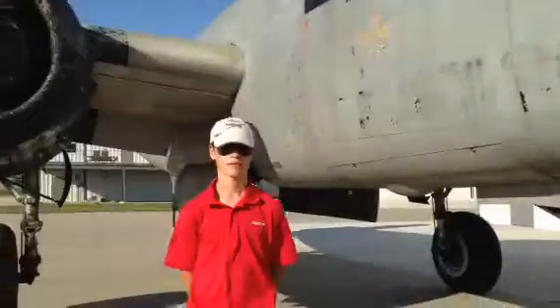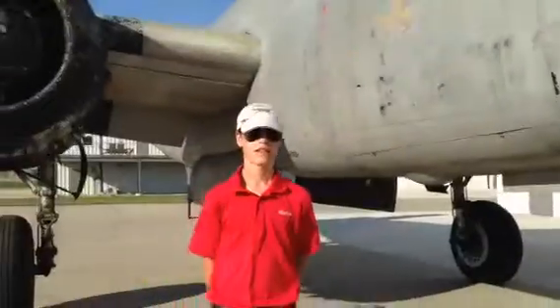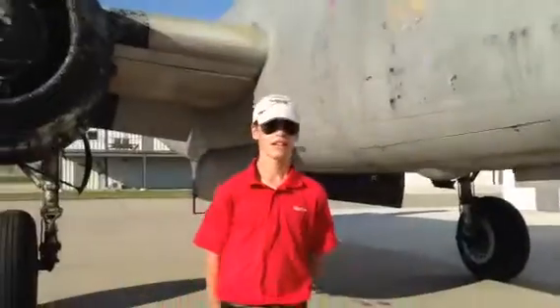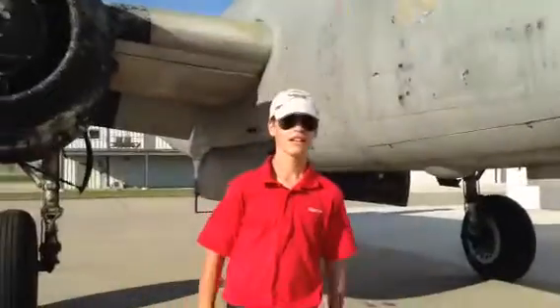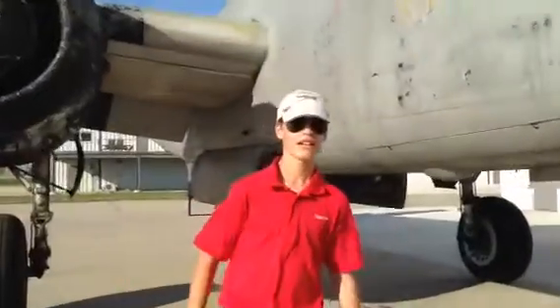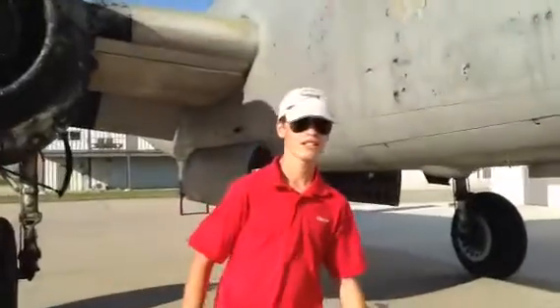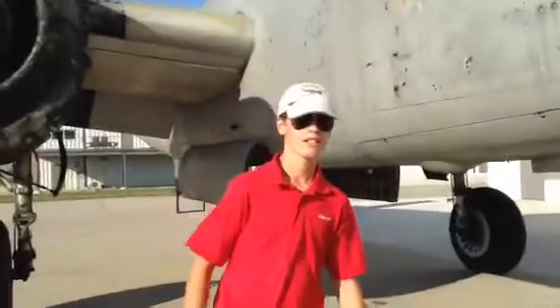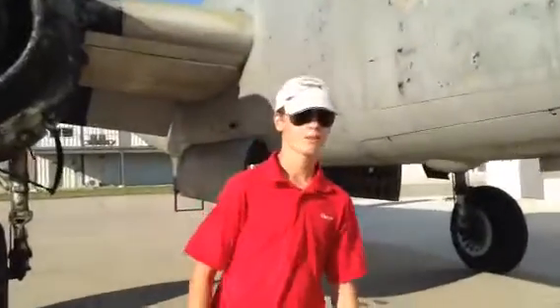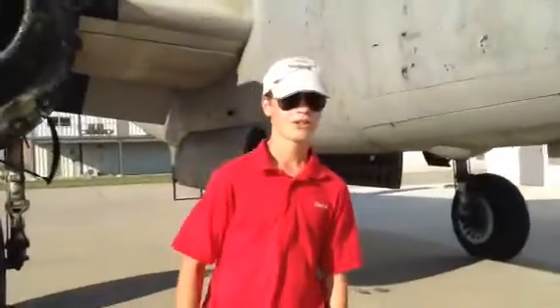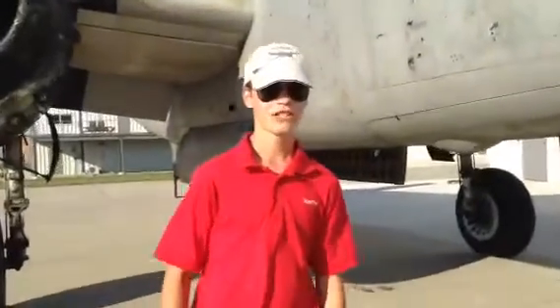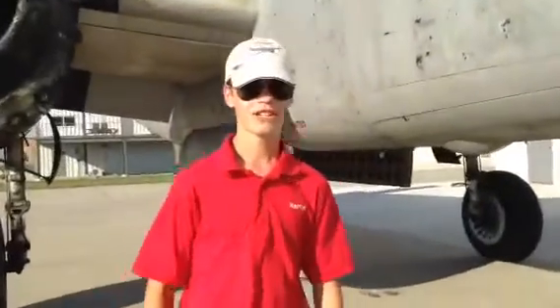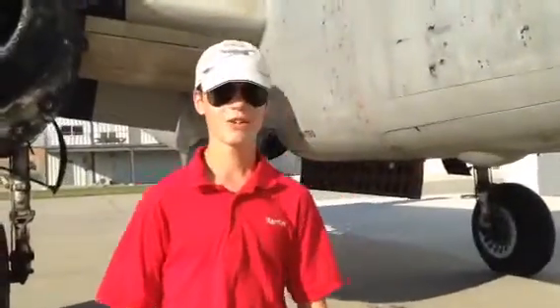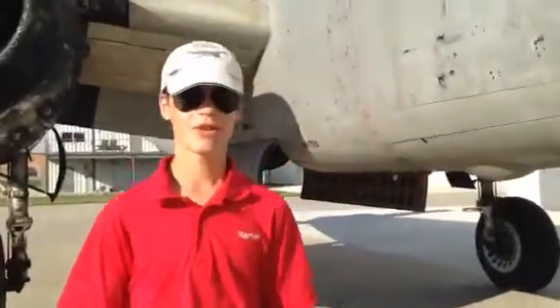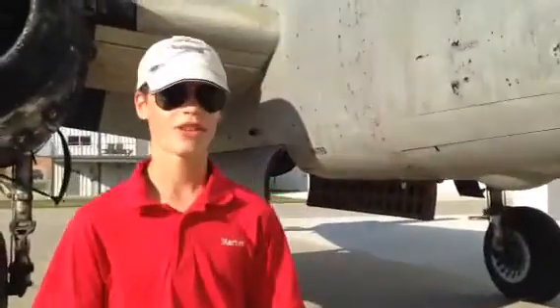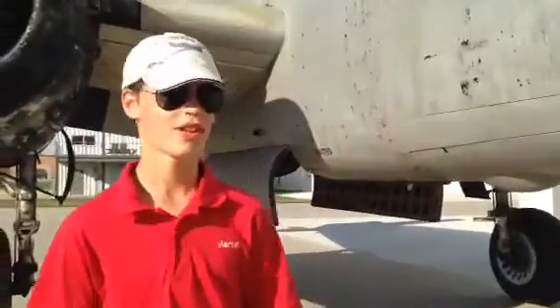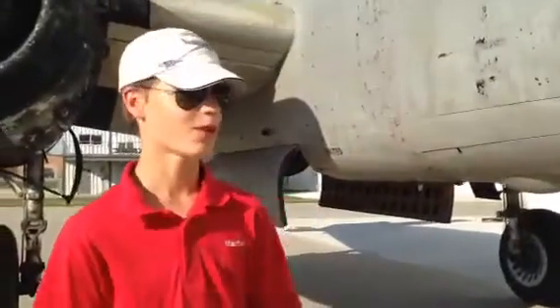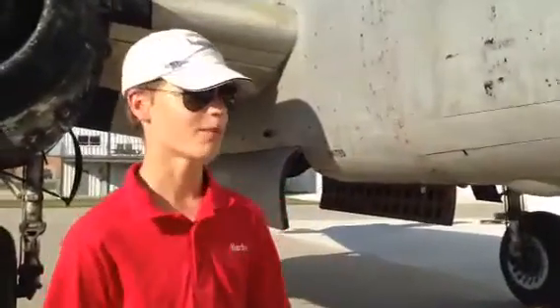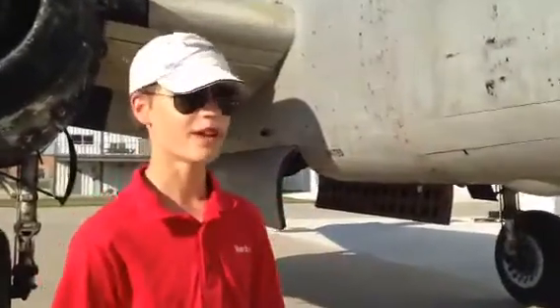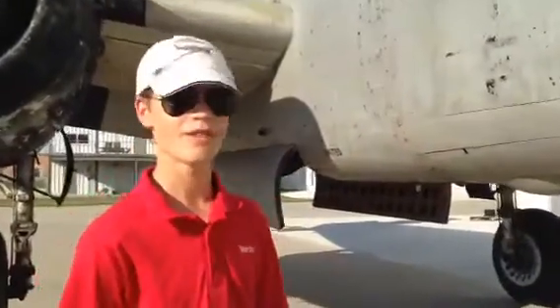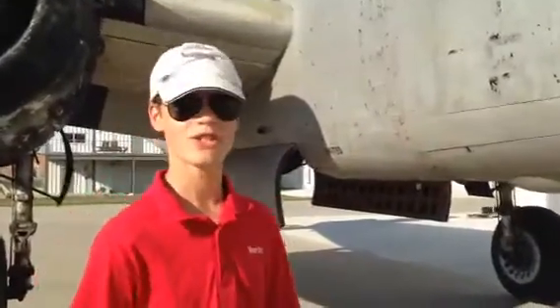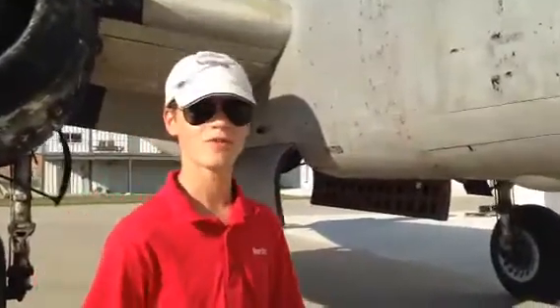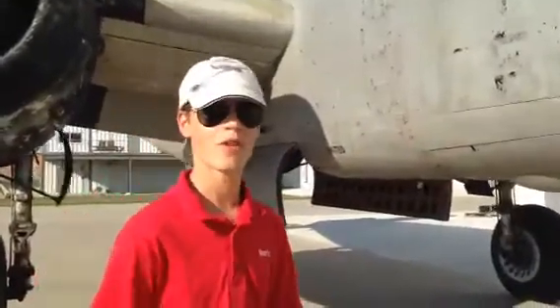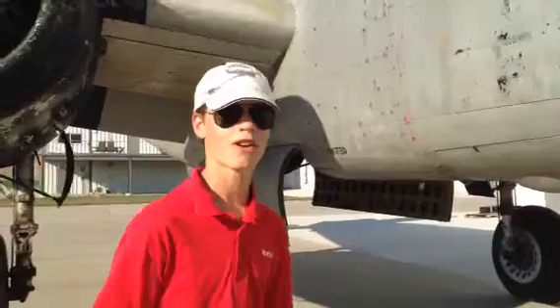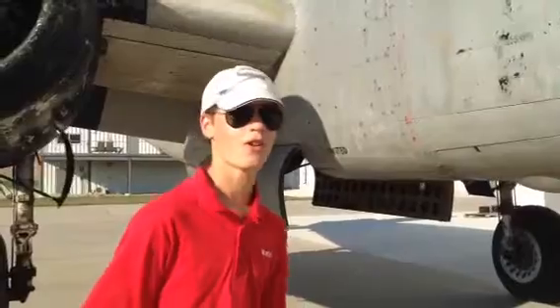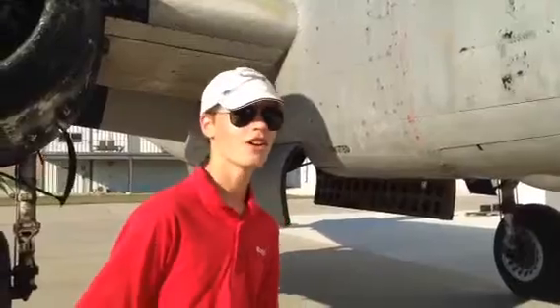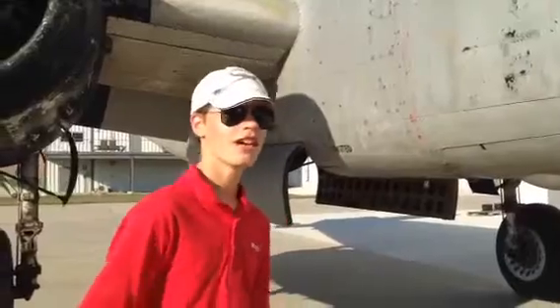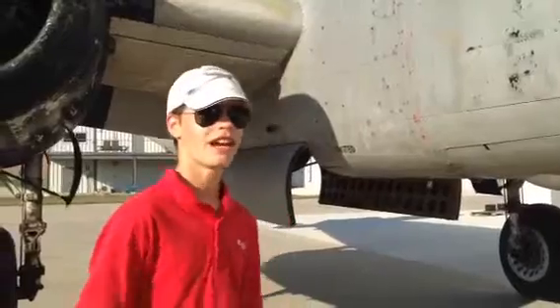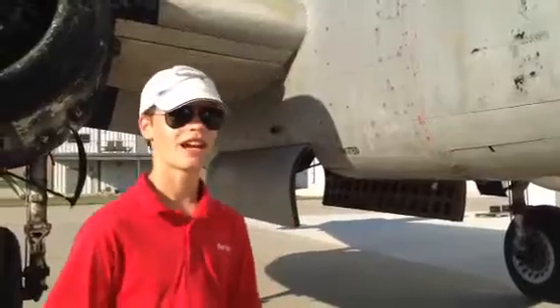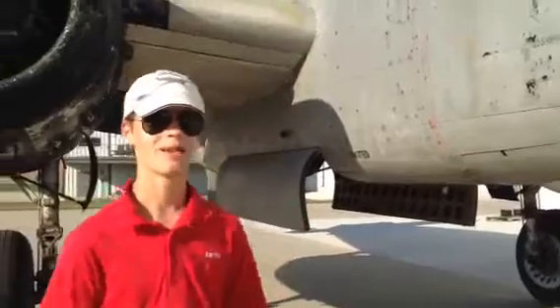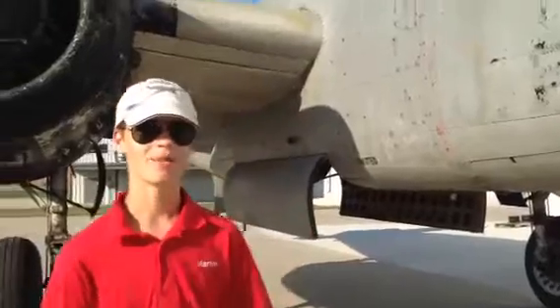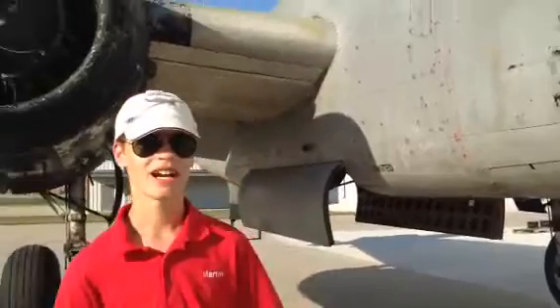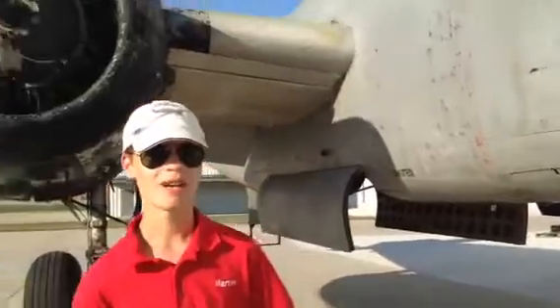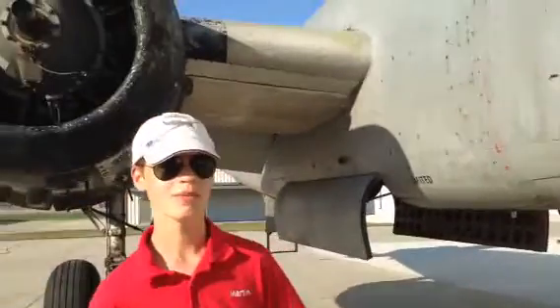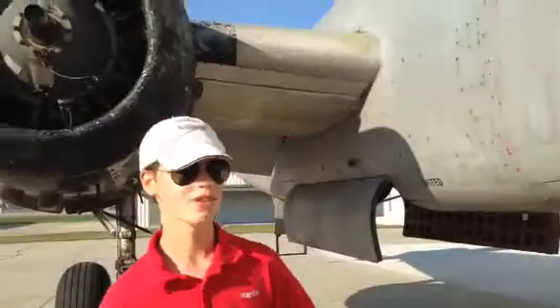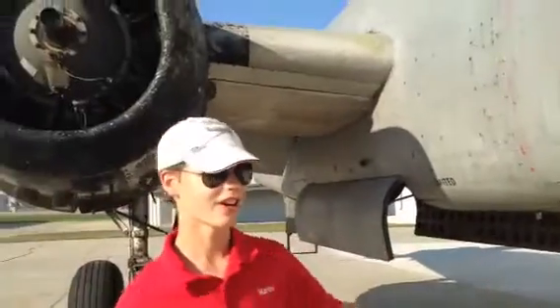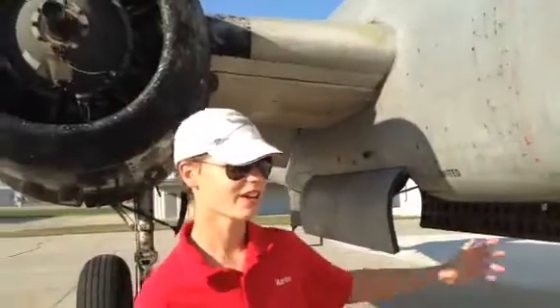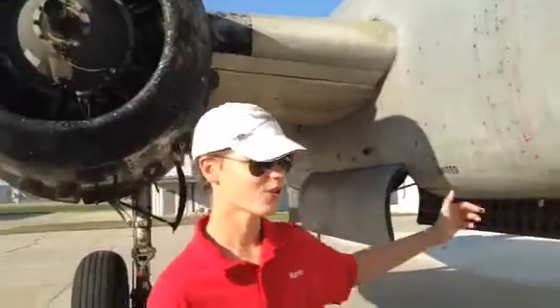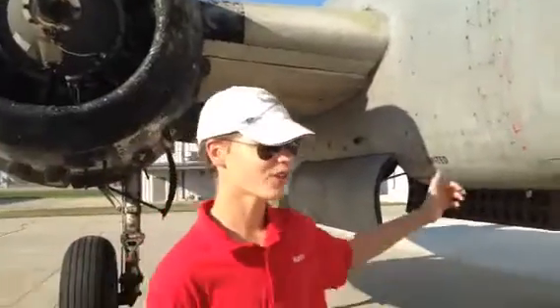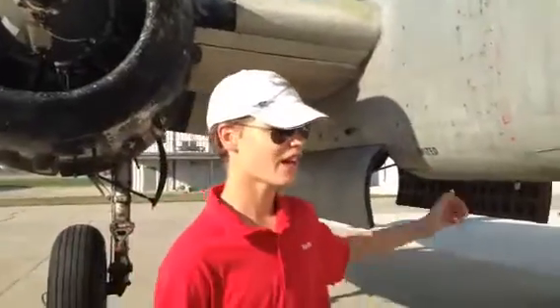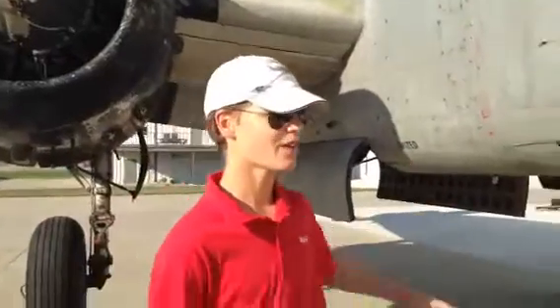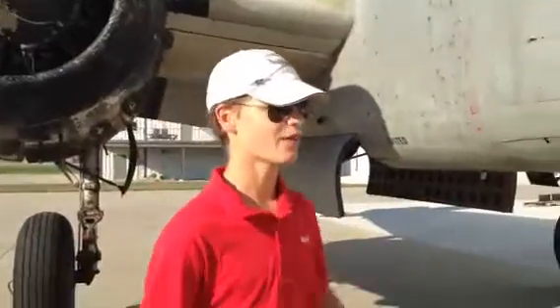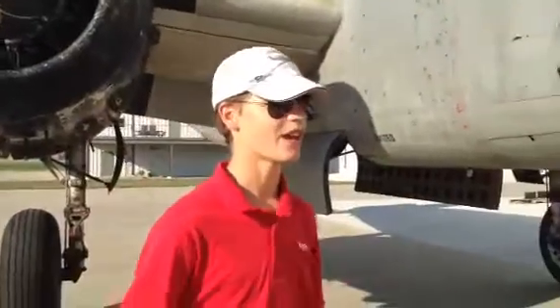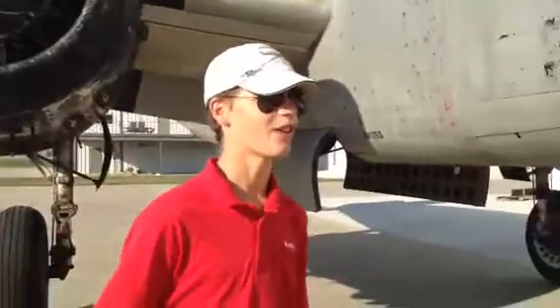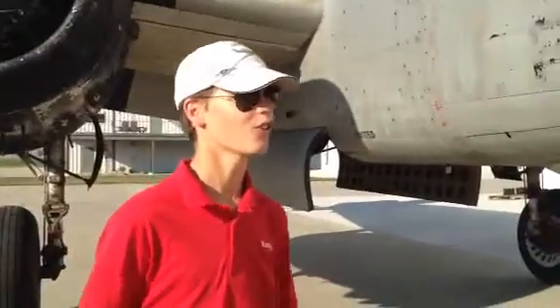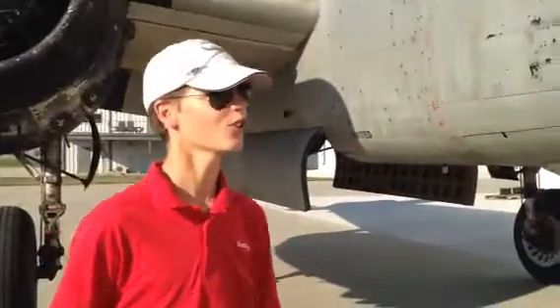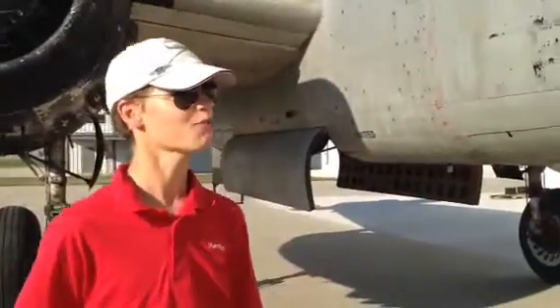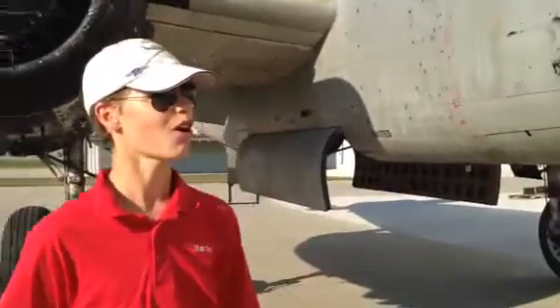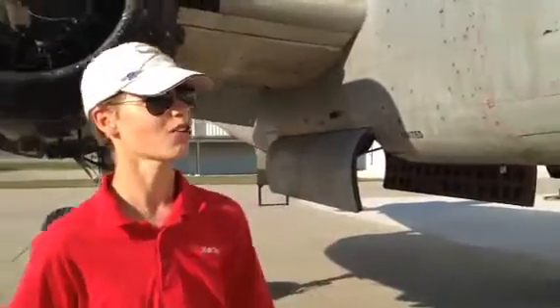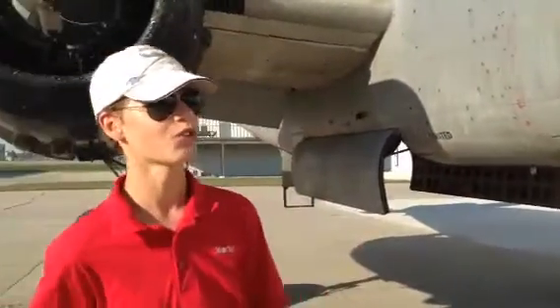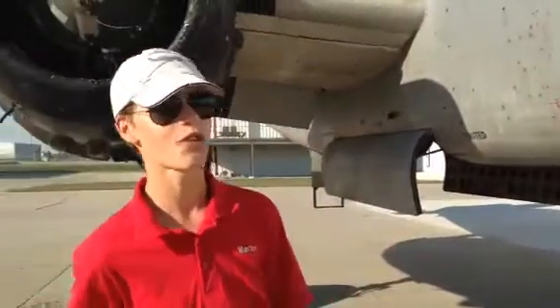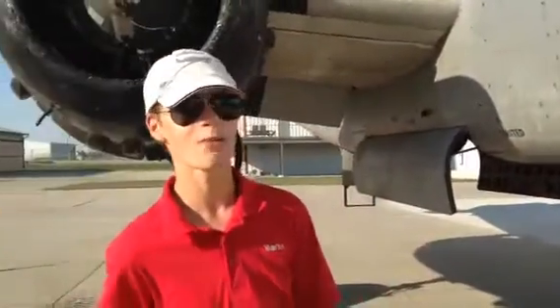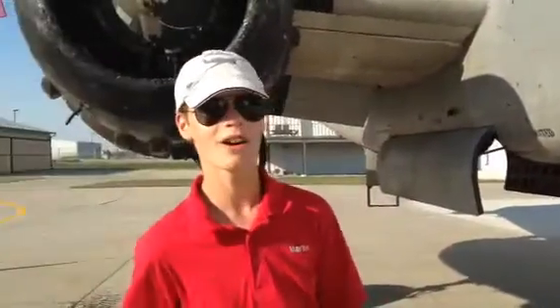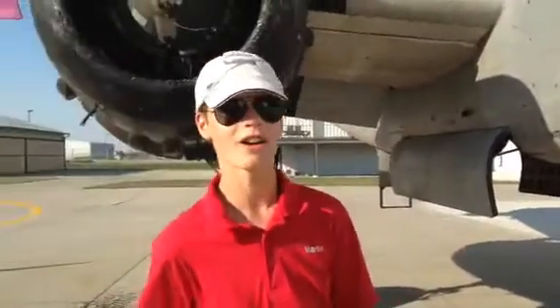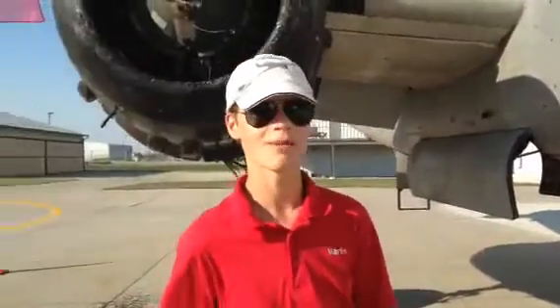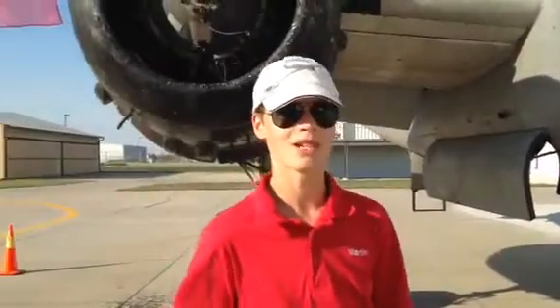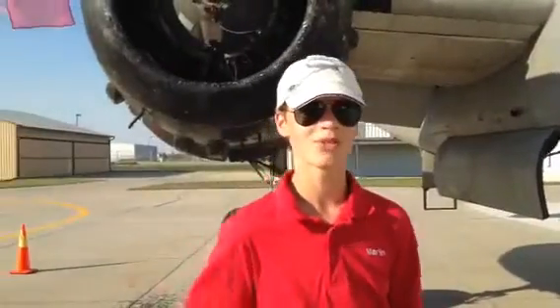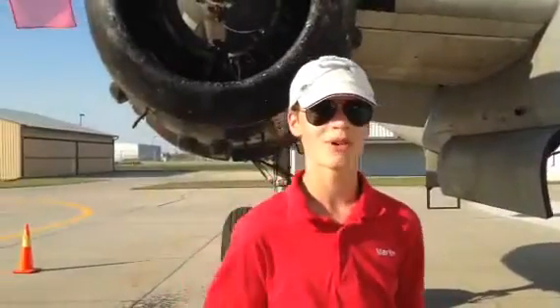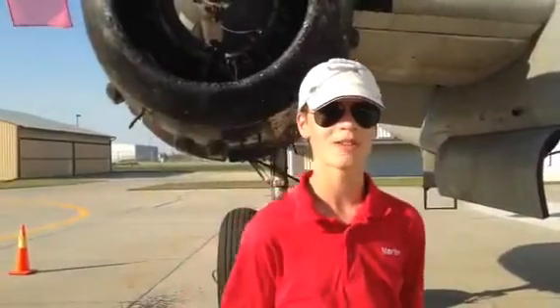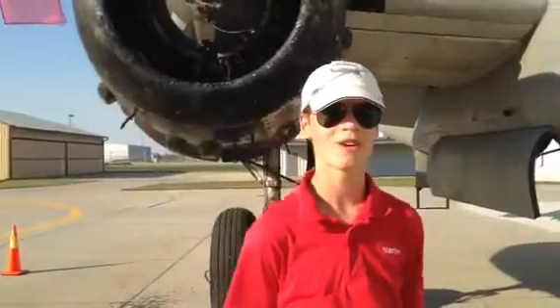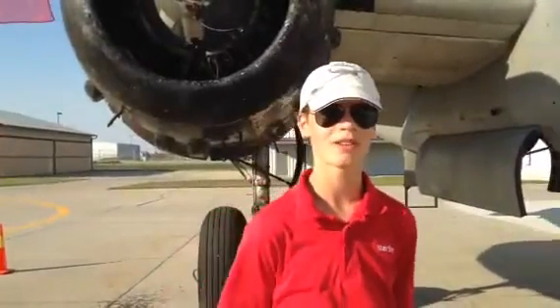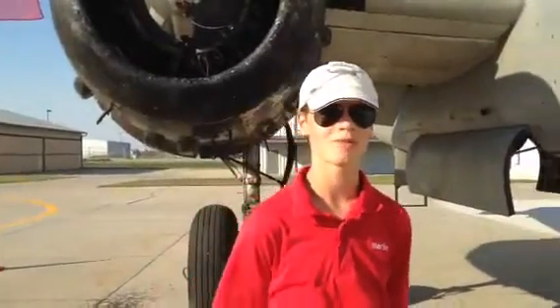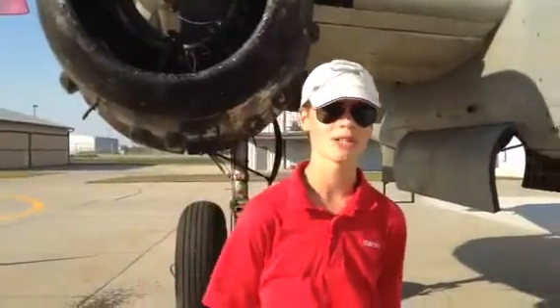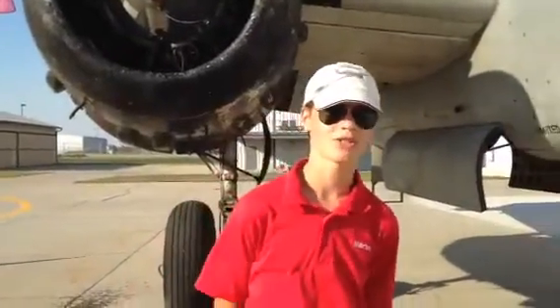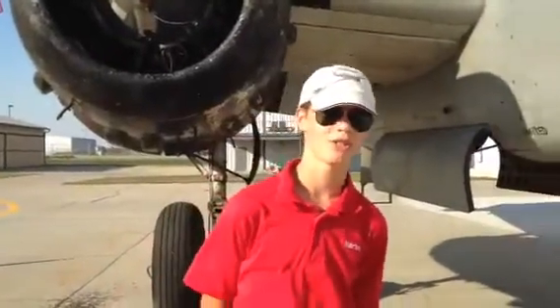Hey guys, Martin here from Aviation Fargo, and behind me right here we have an early model North American B-25 Mitchell.